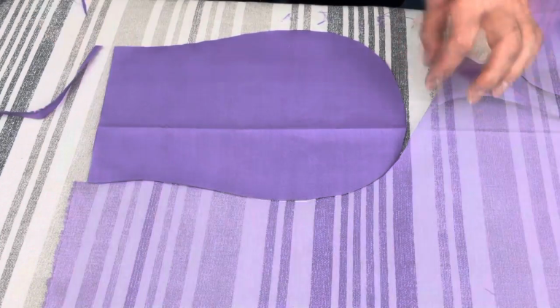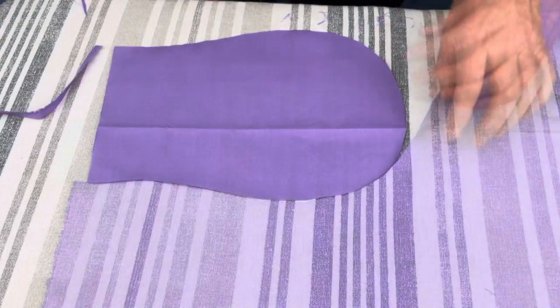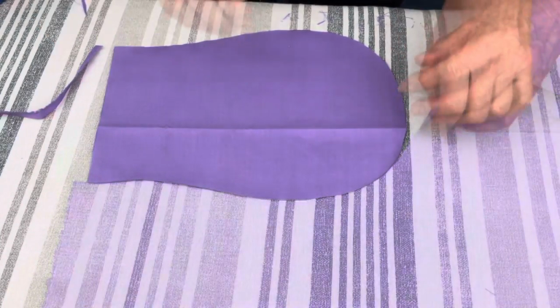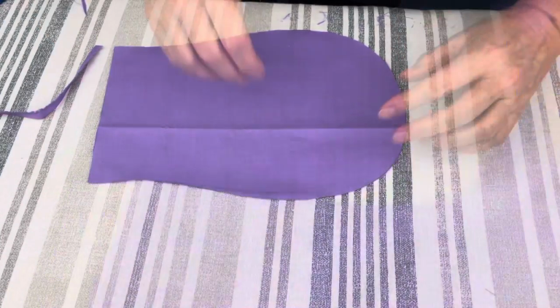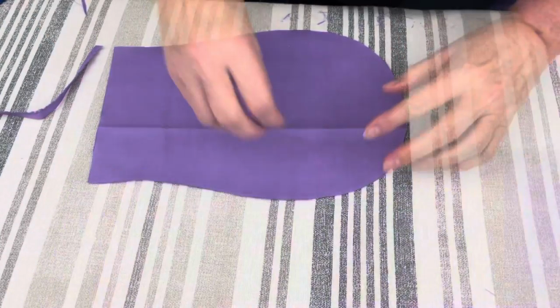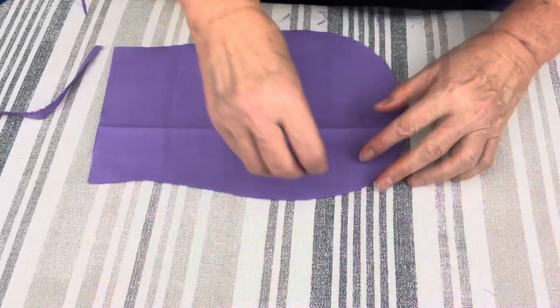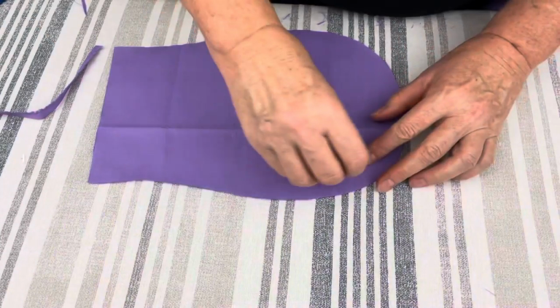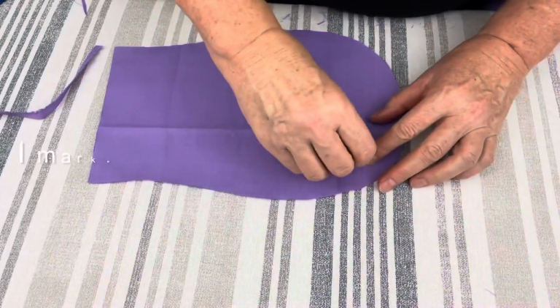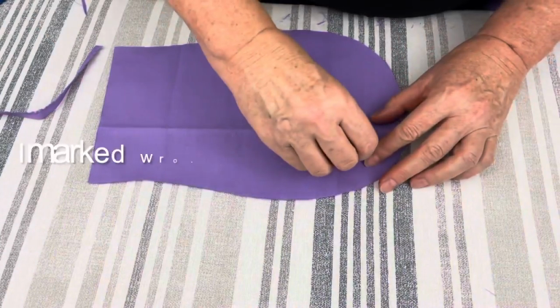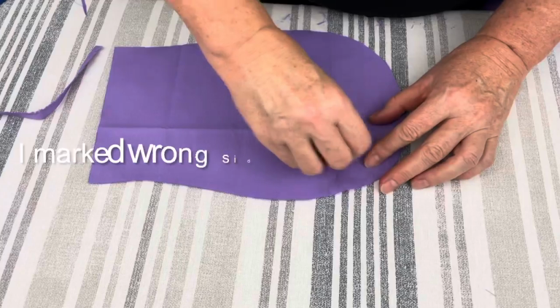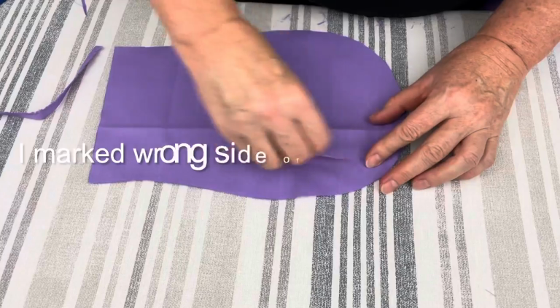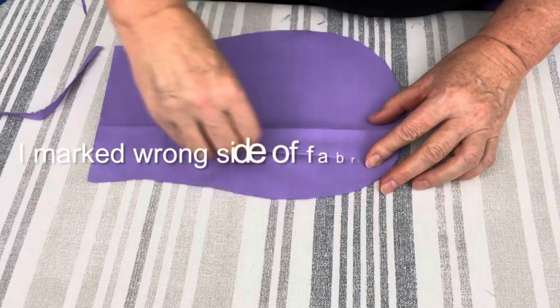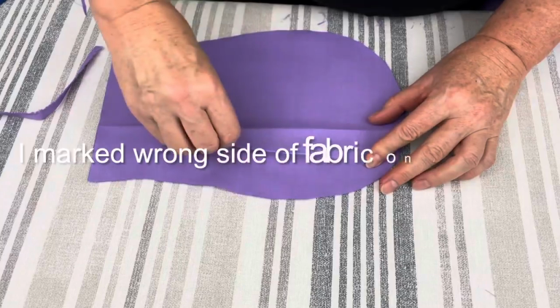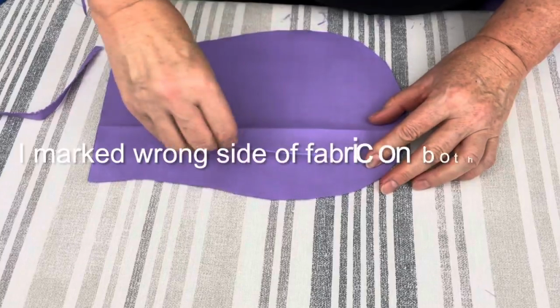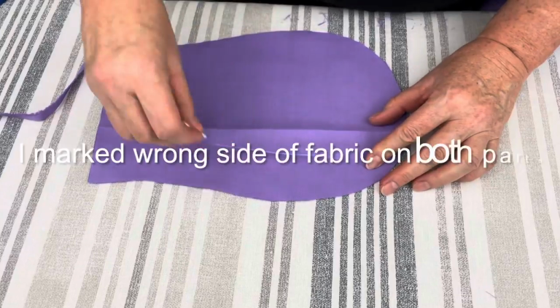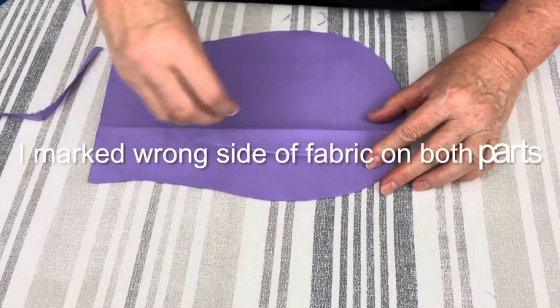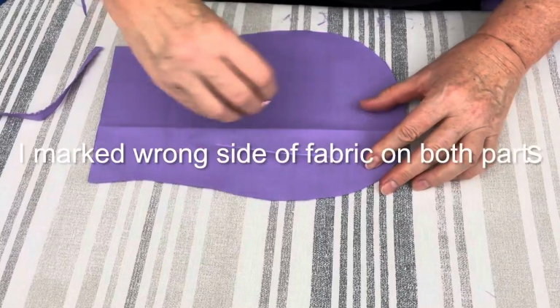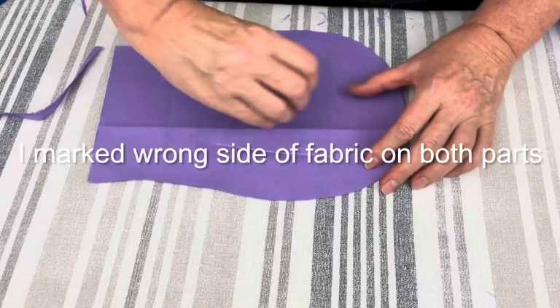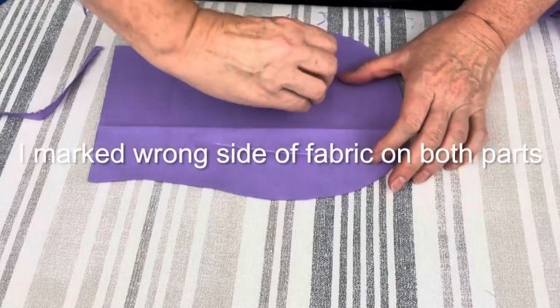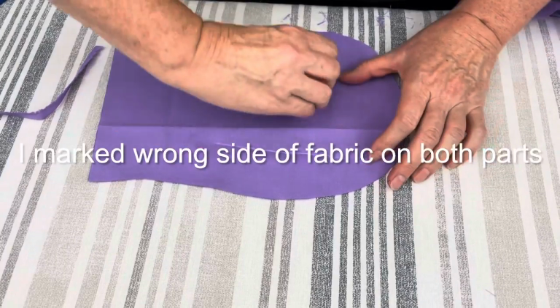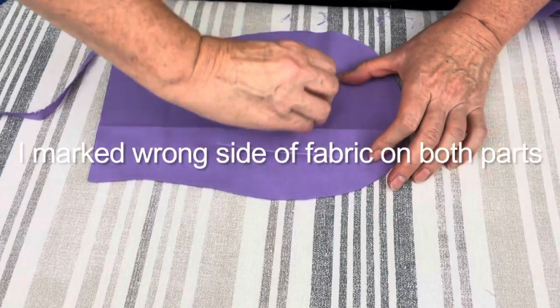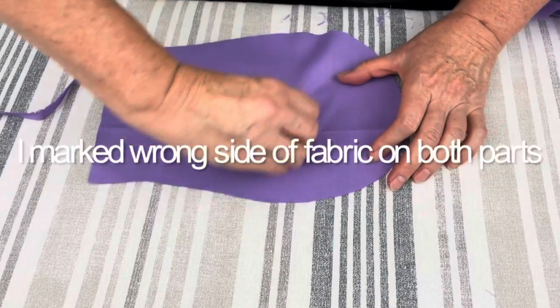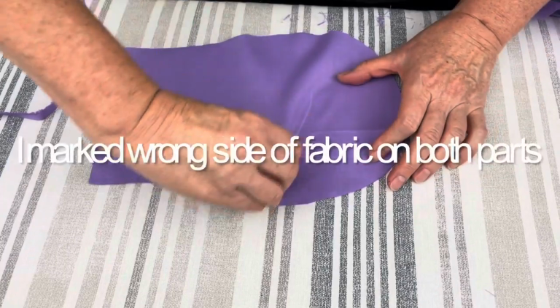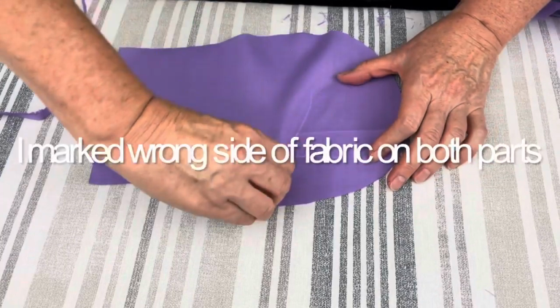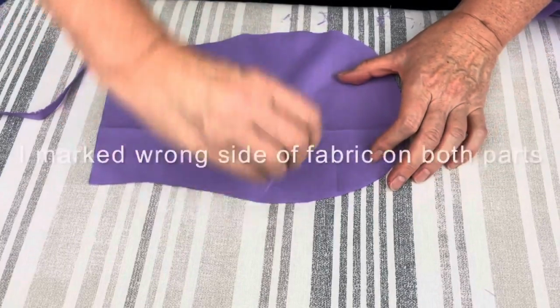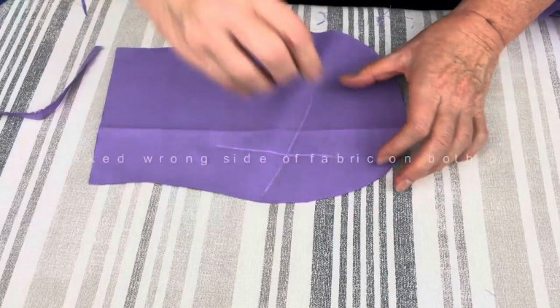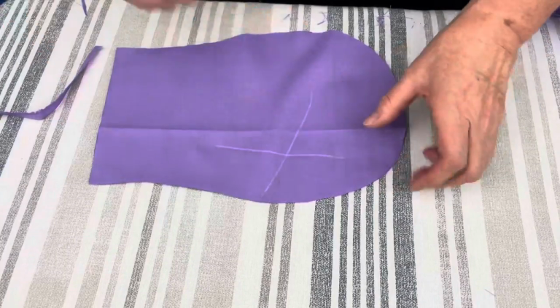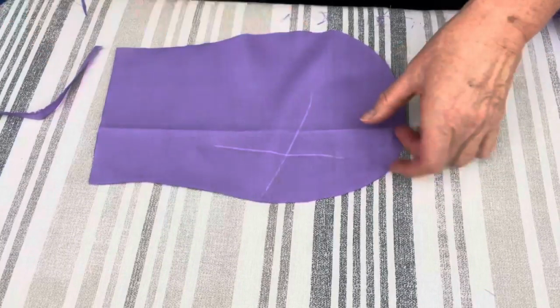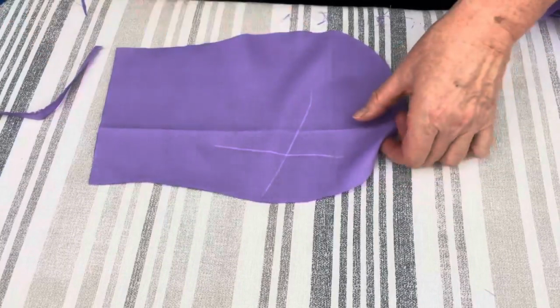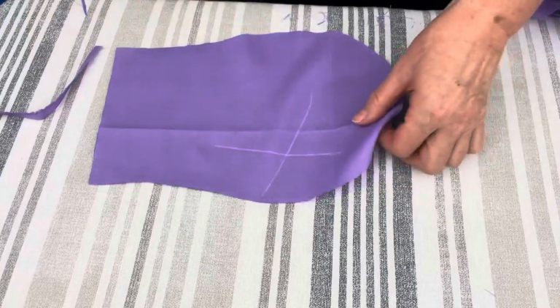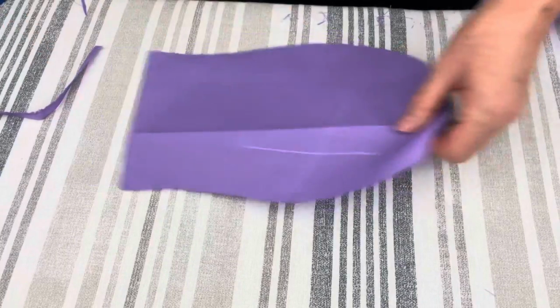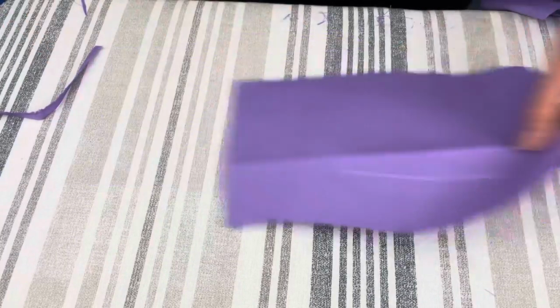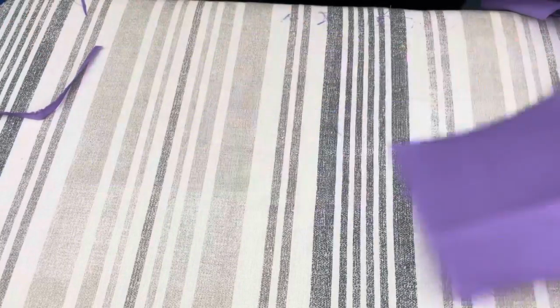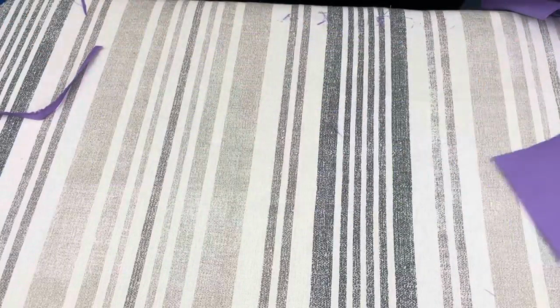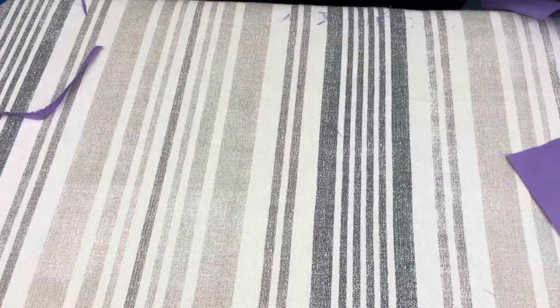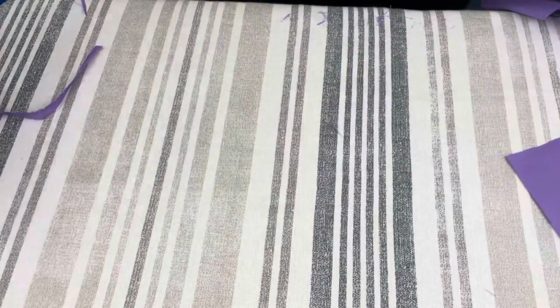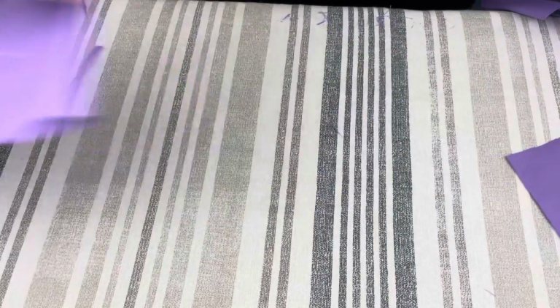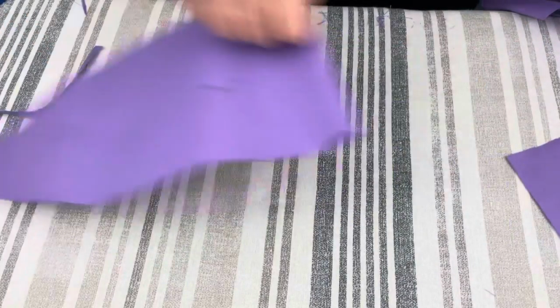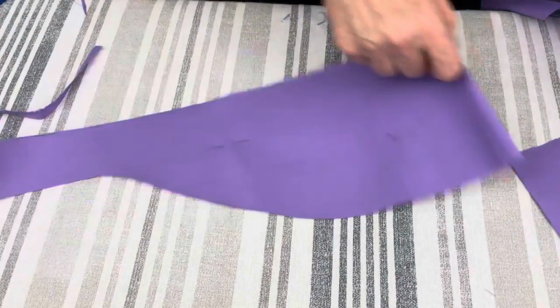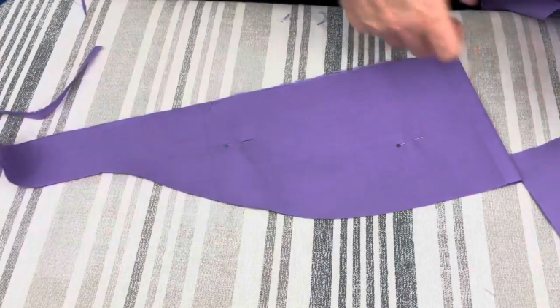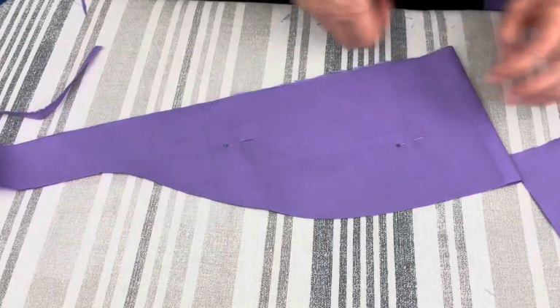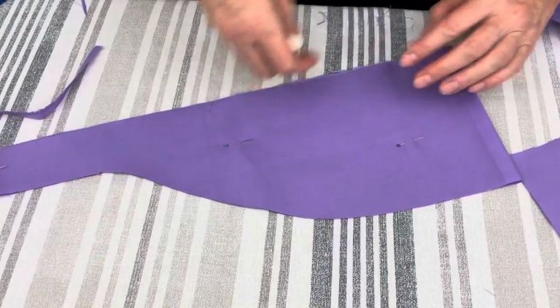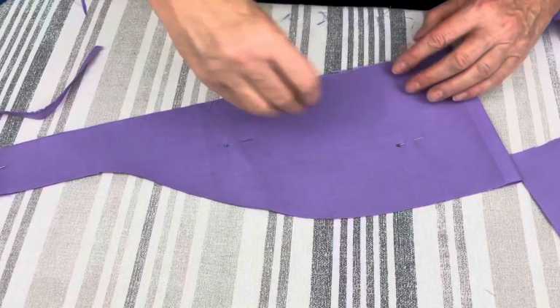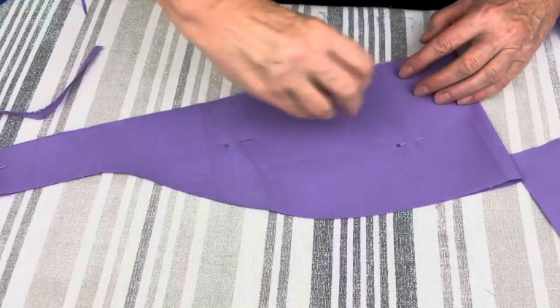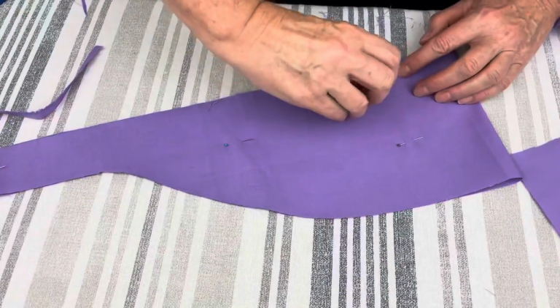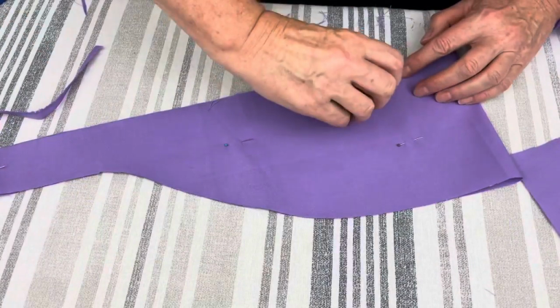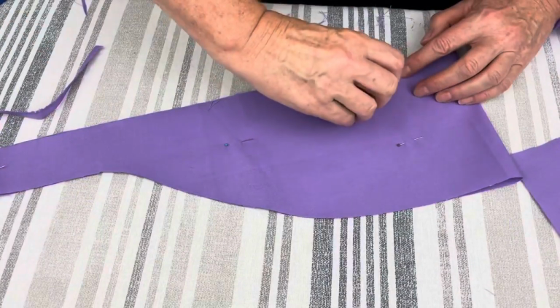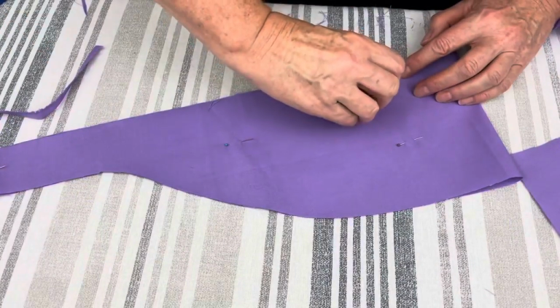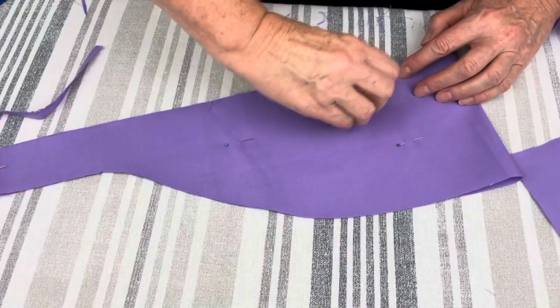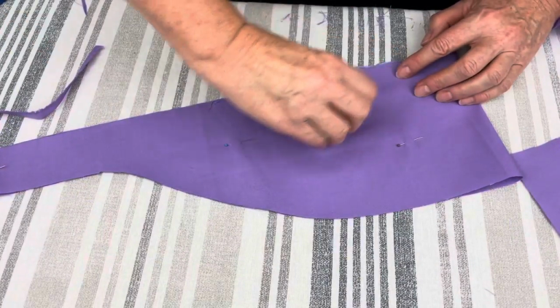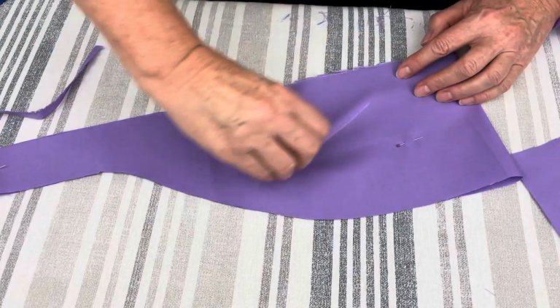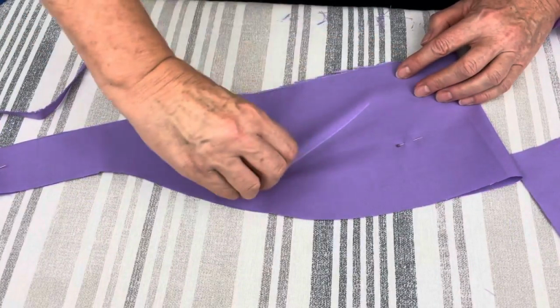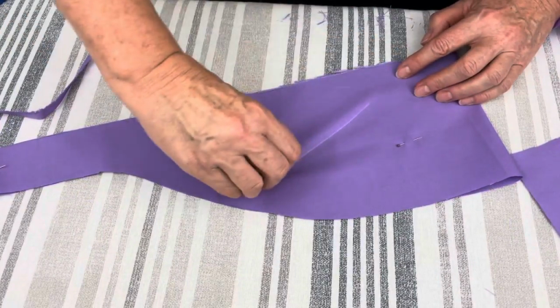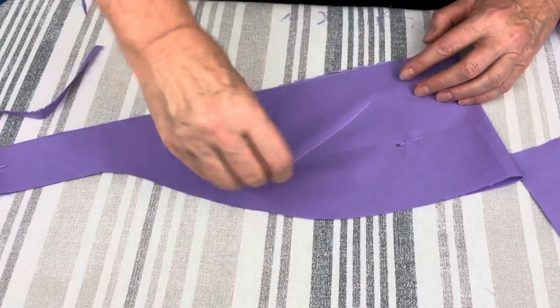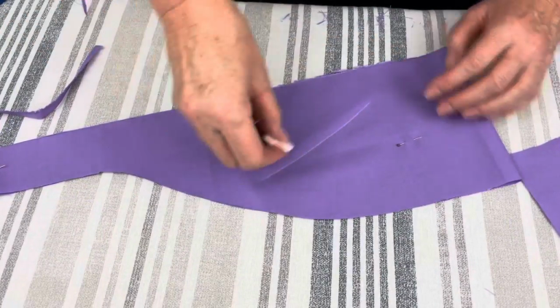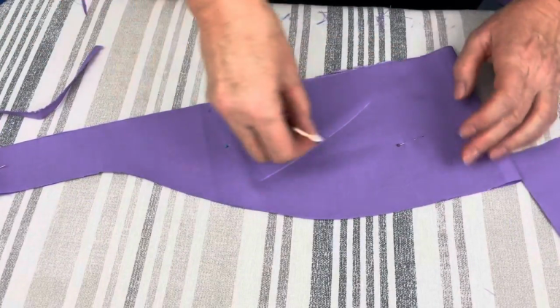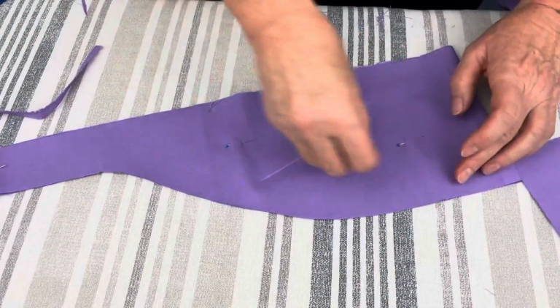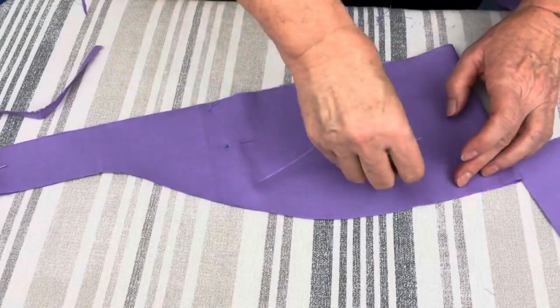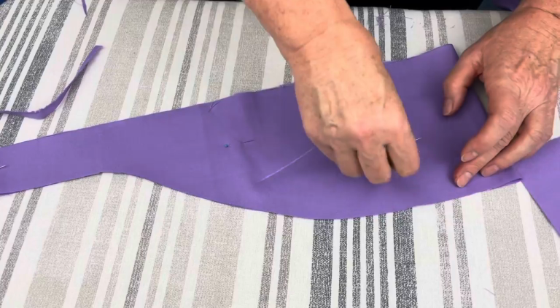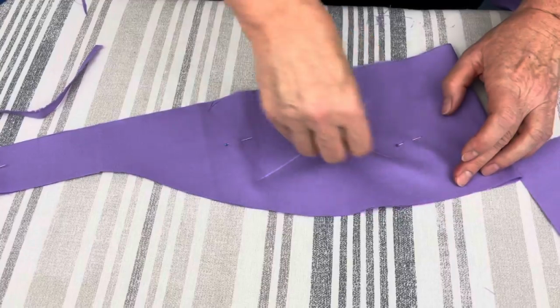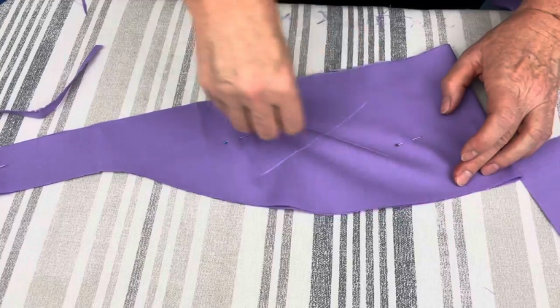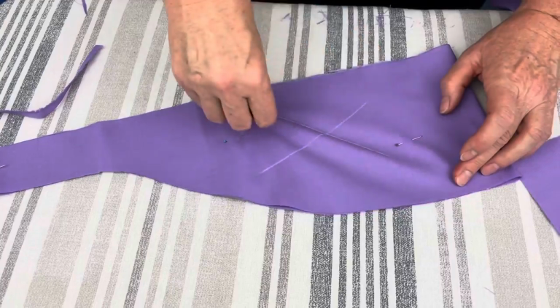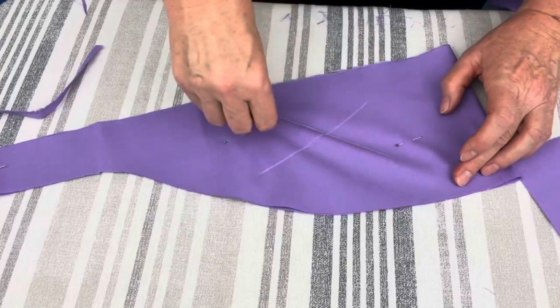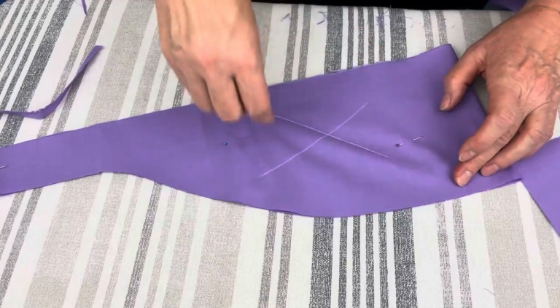I am marking the wrong side of fabric with a cross on both parts of my scrap cap, so I know which one is which.